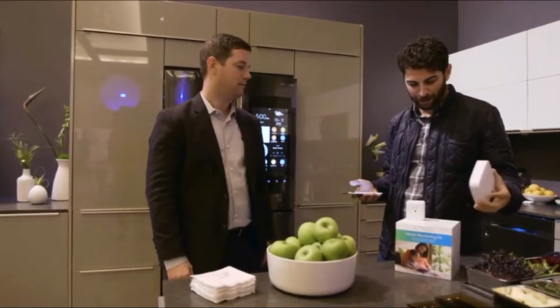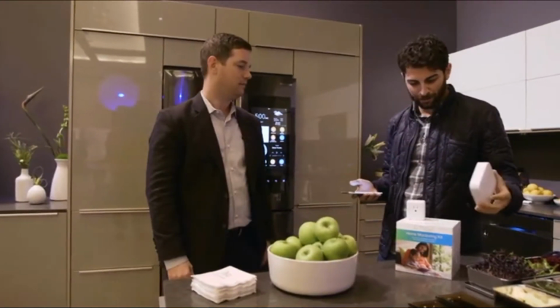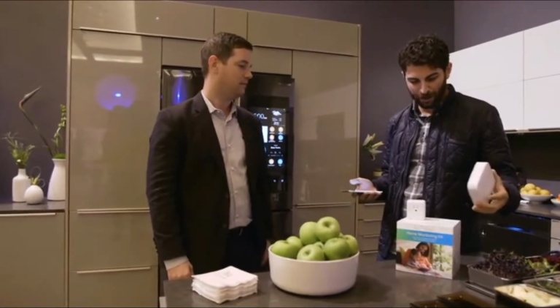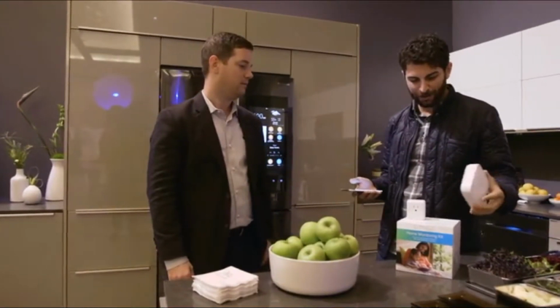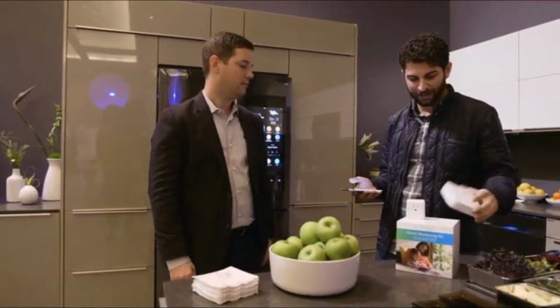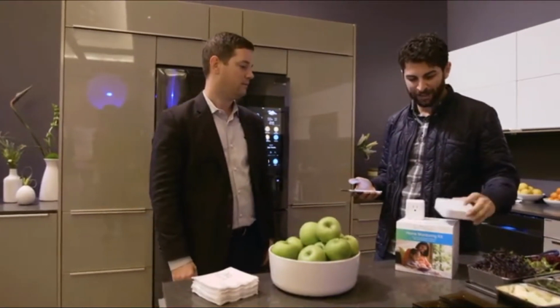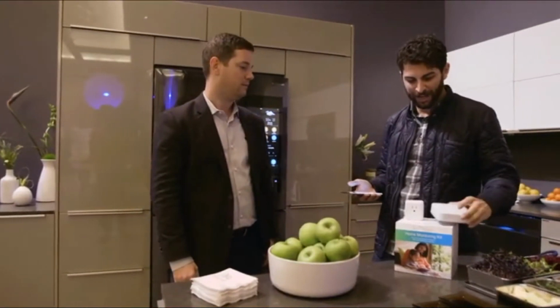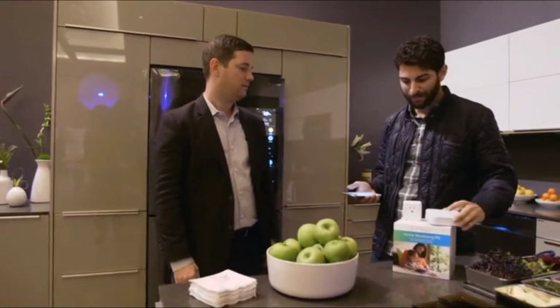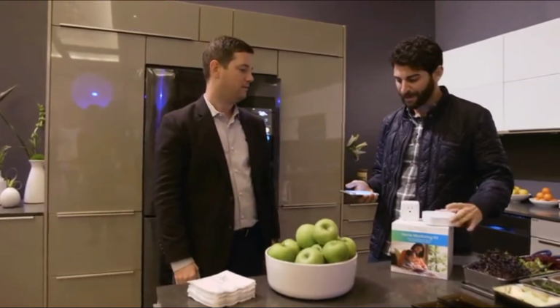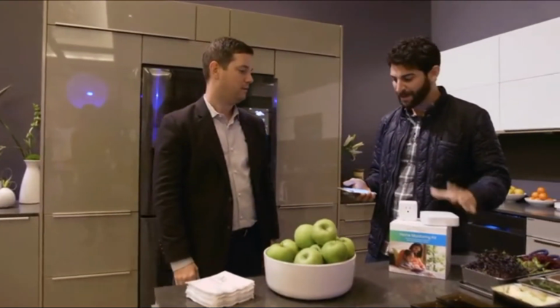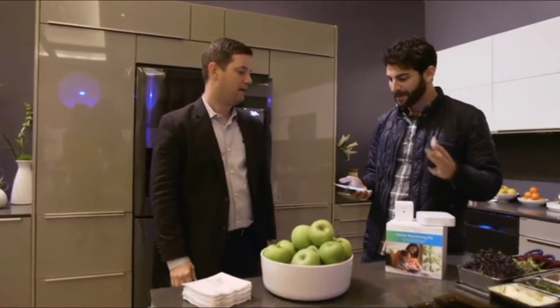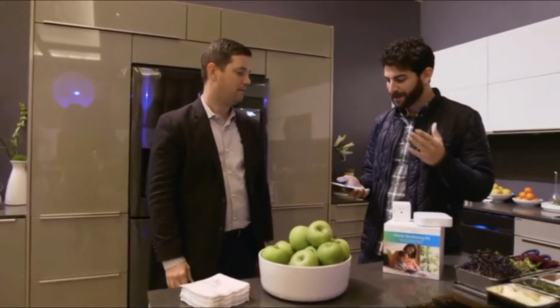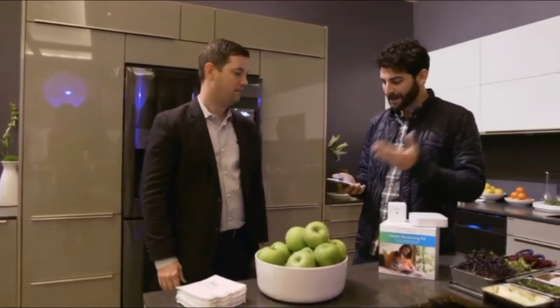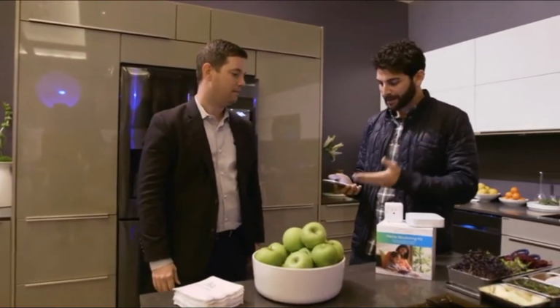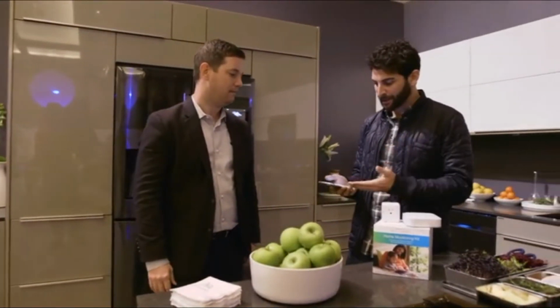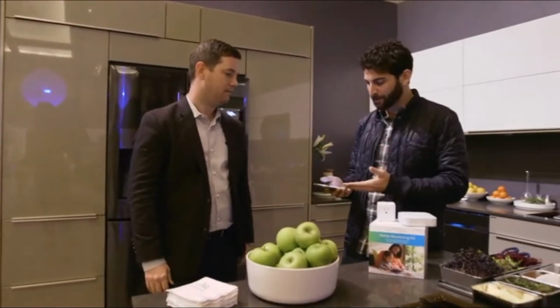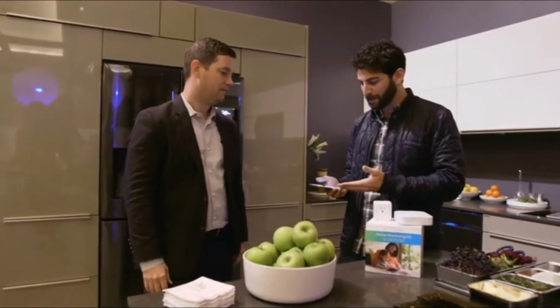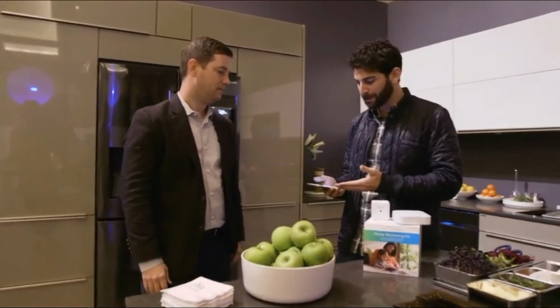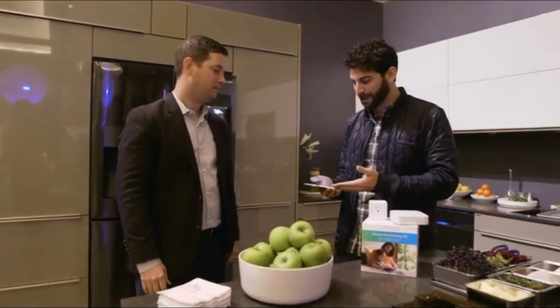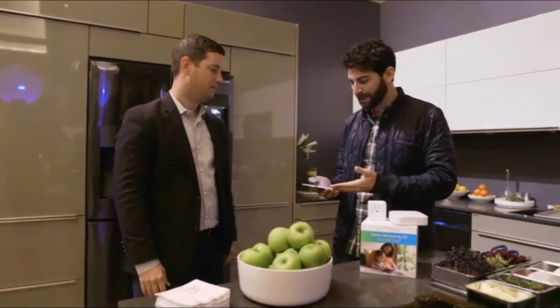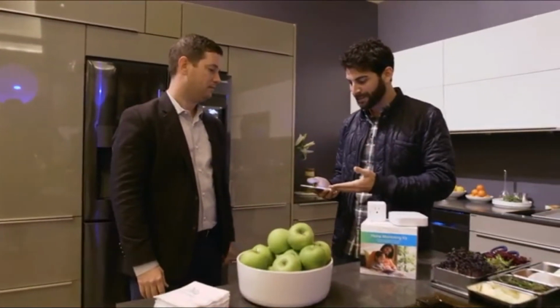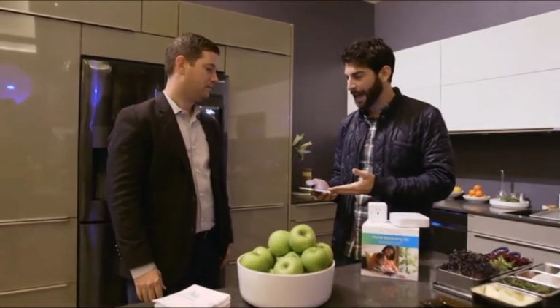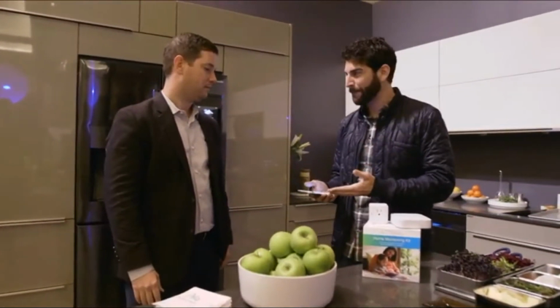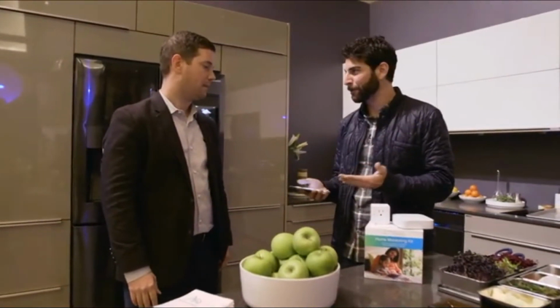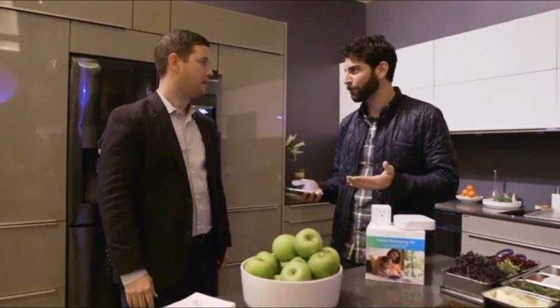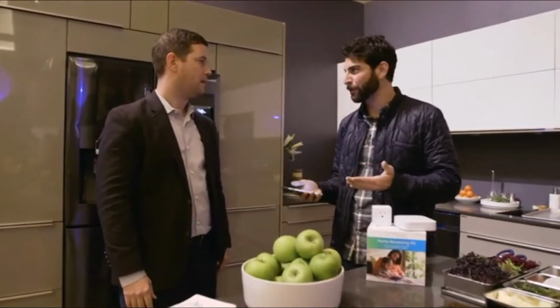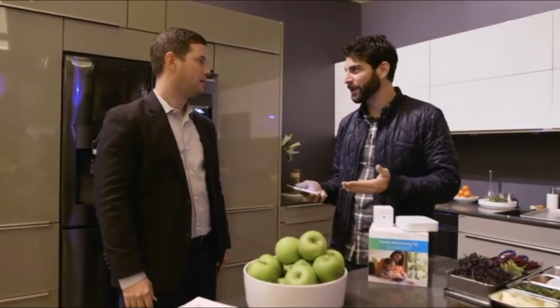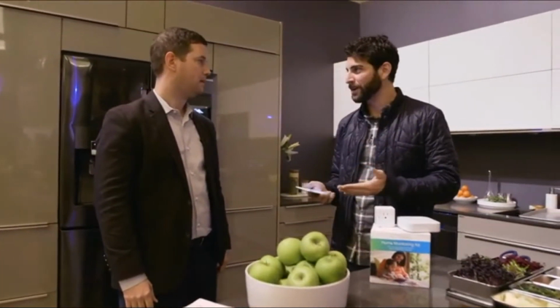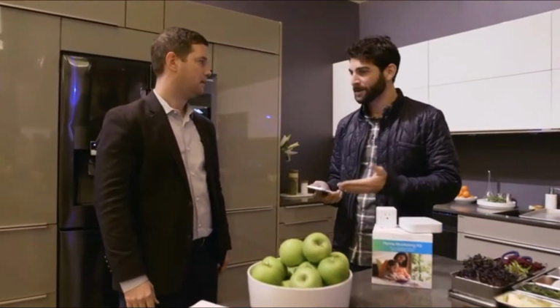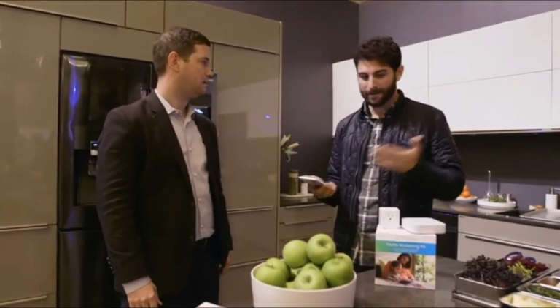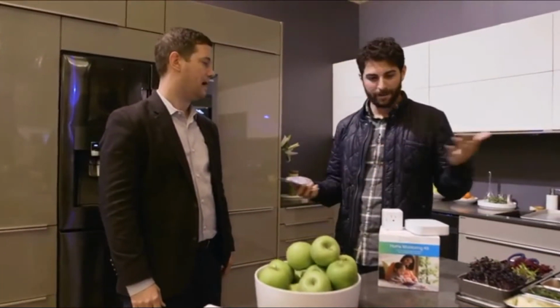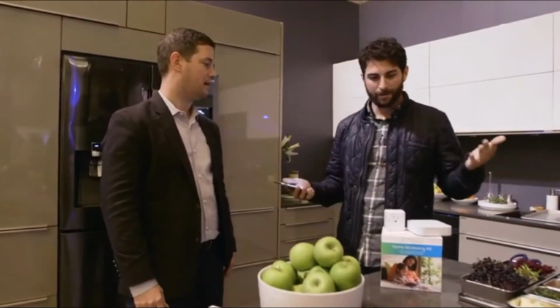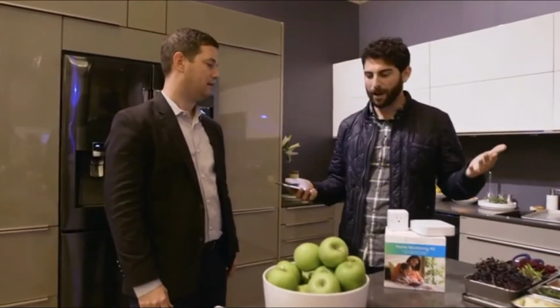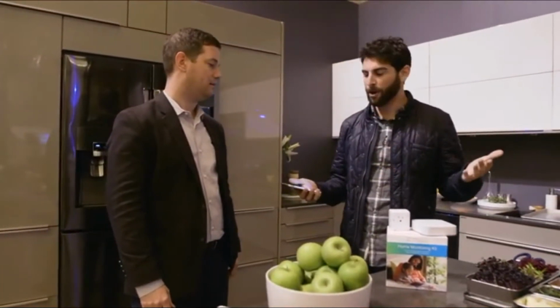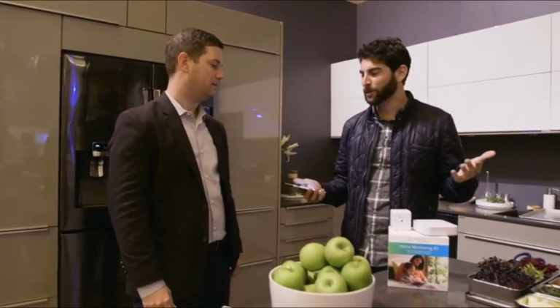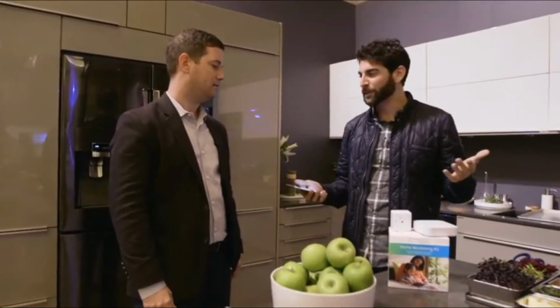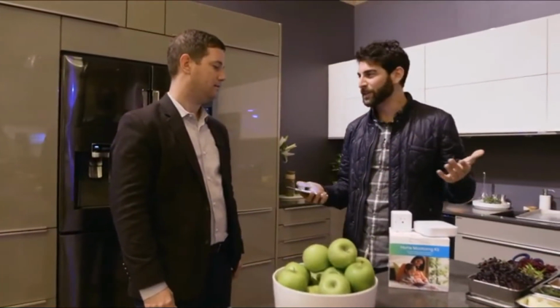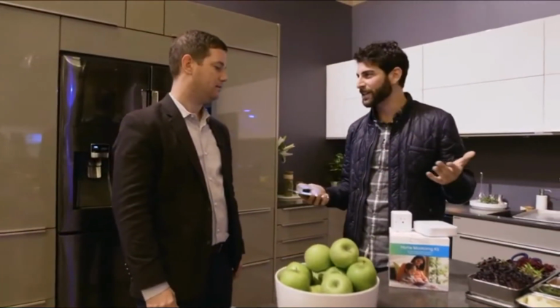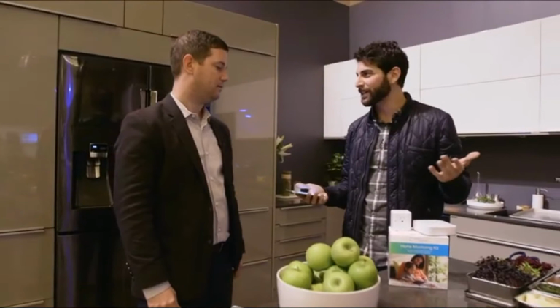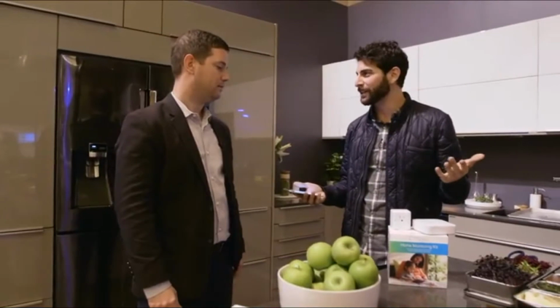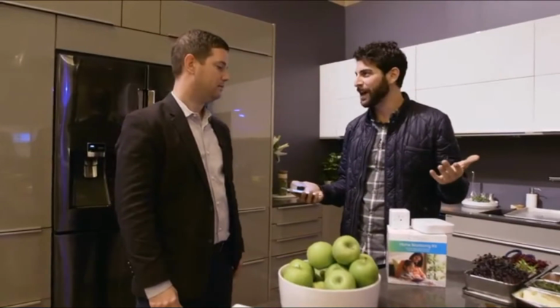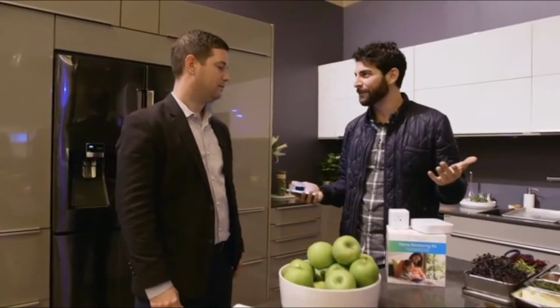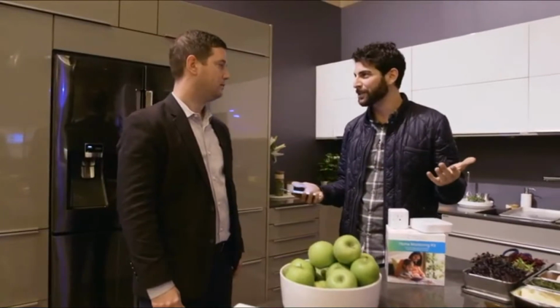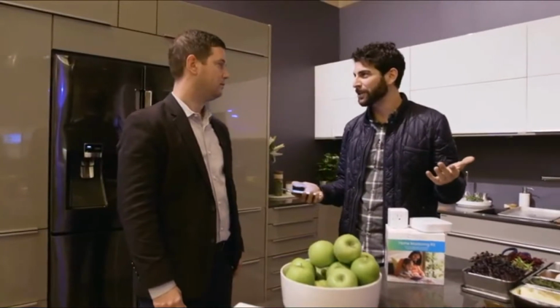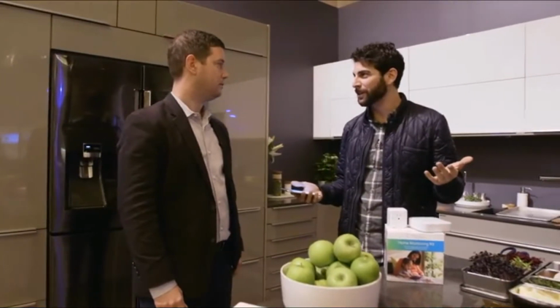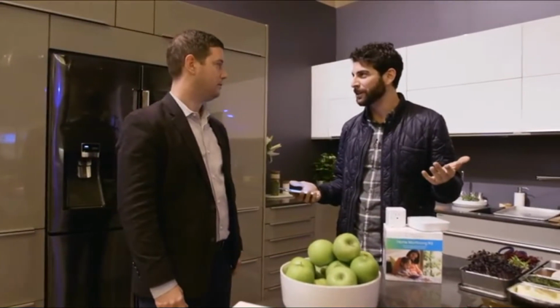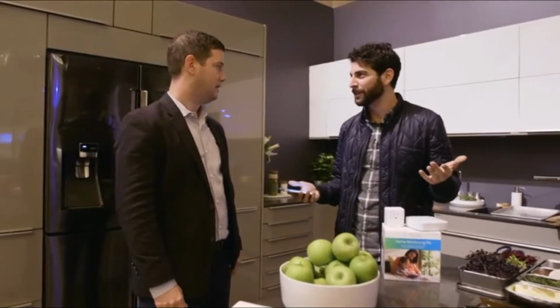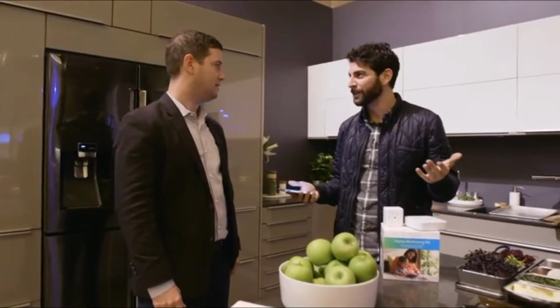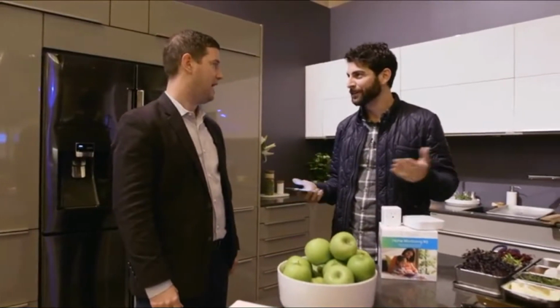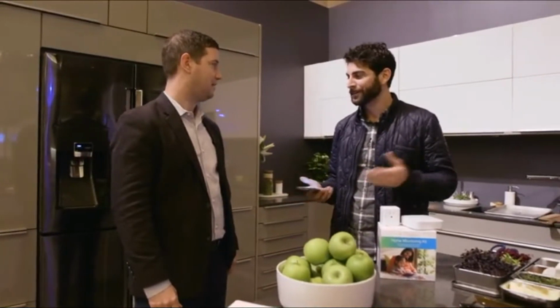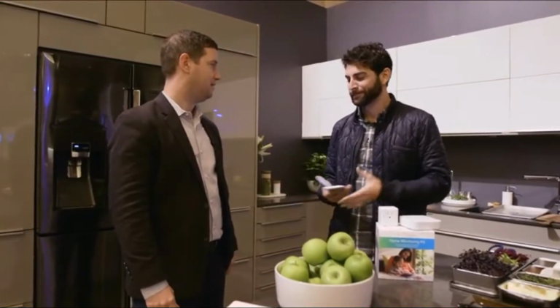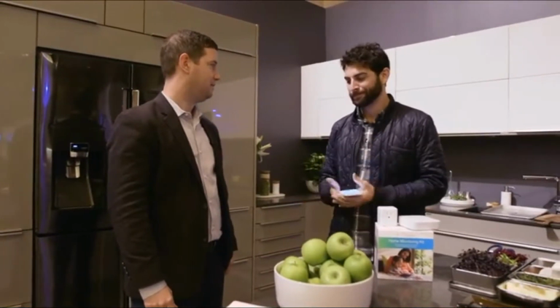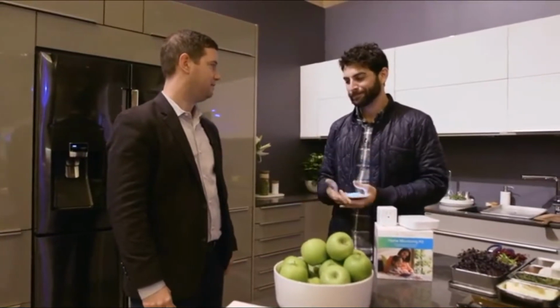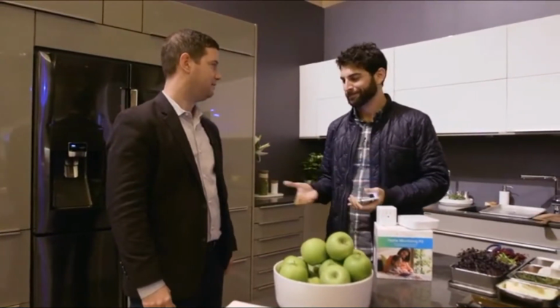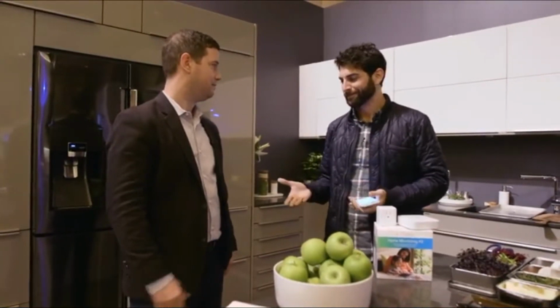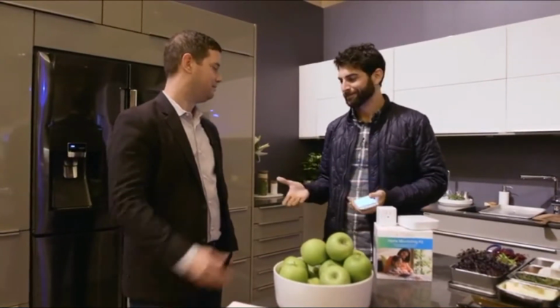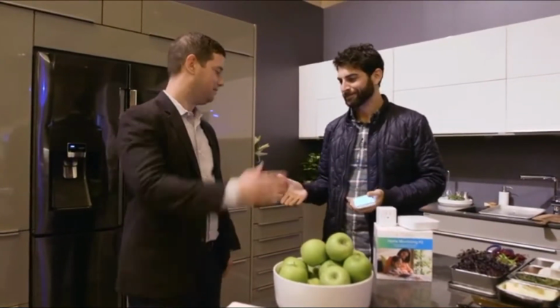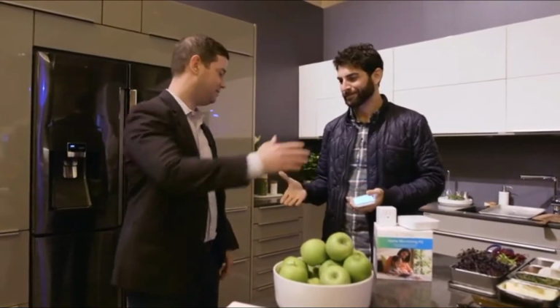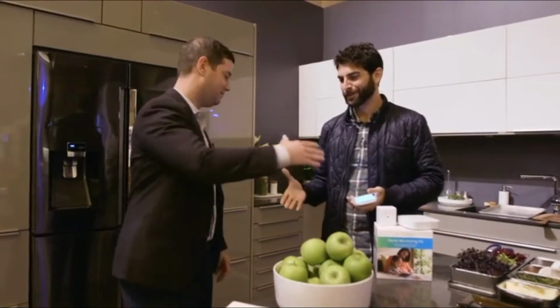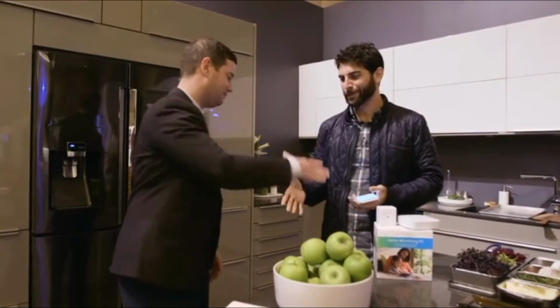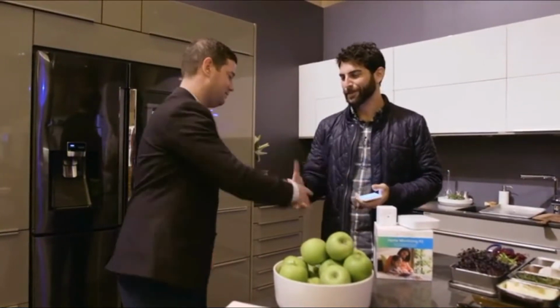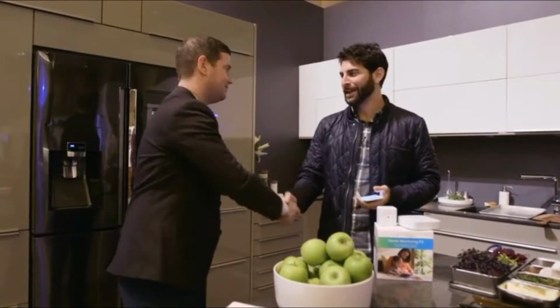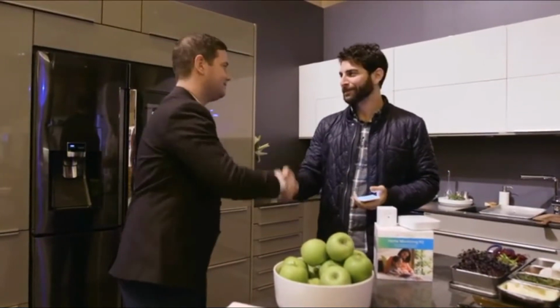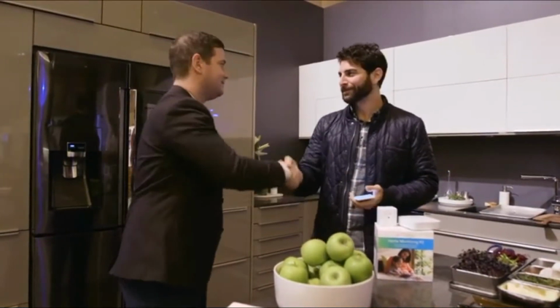So I get the SmartThings Hub, I get the SmartThings app for free, my home's connected, and life is good. Exactly. You're the man.